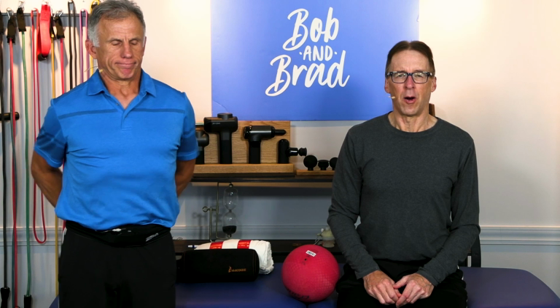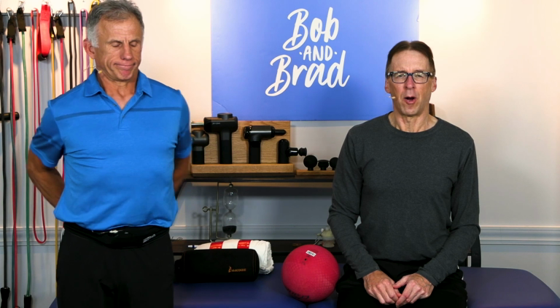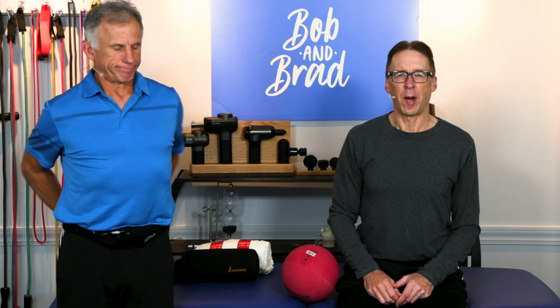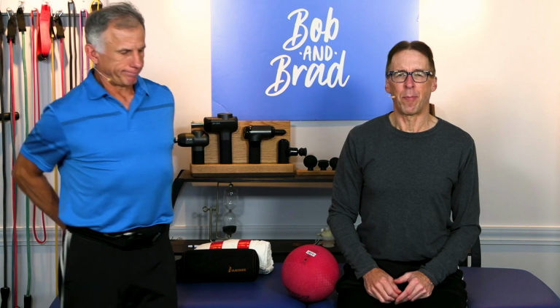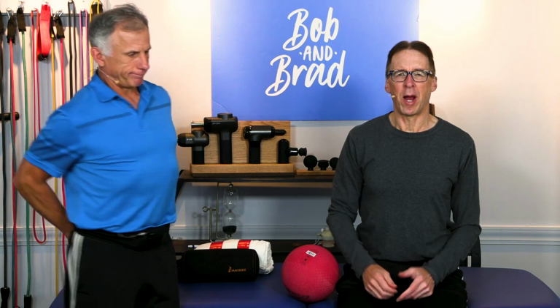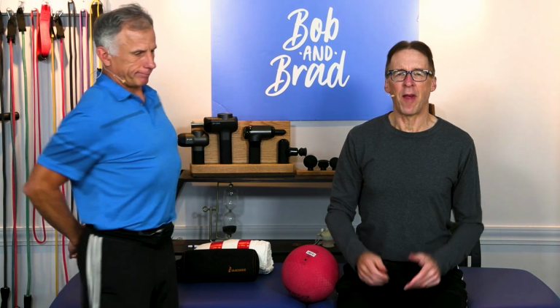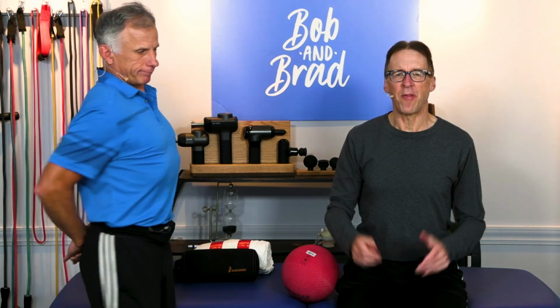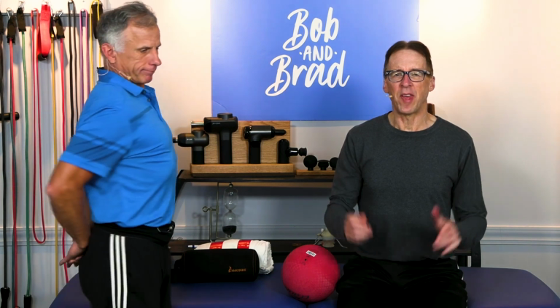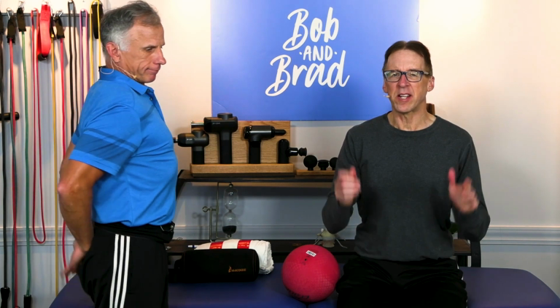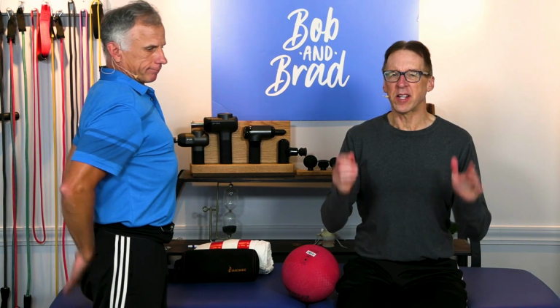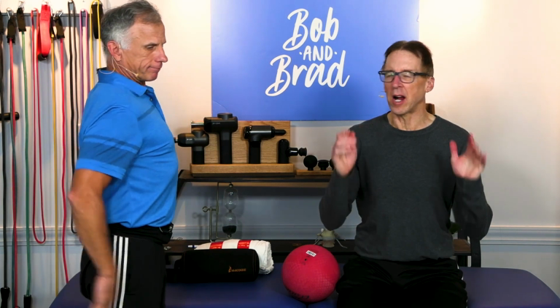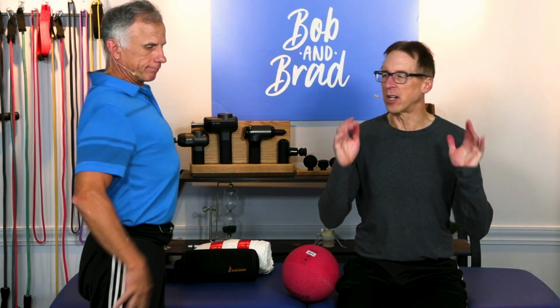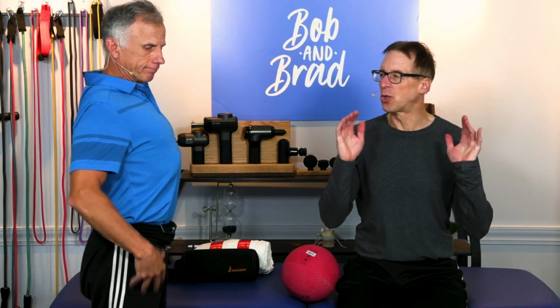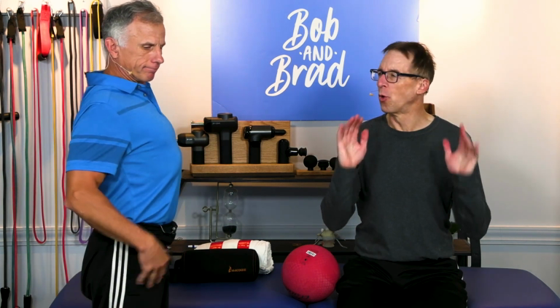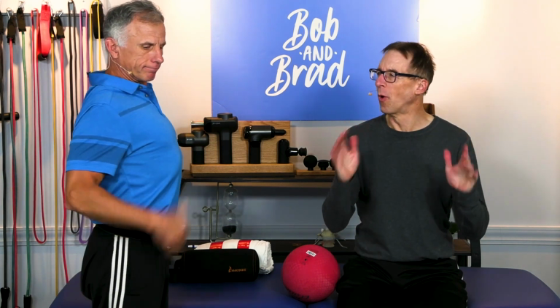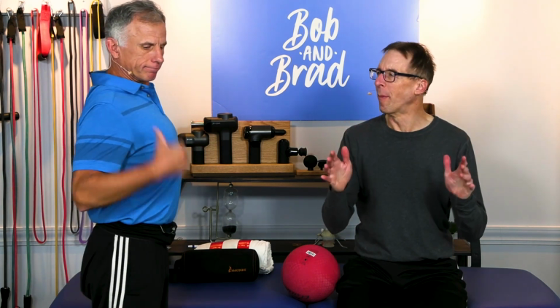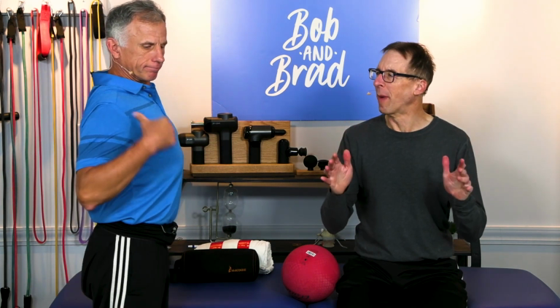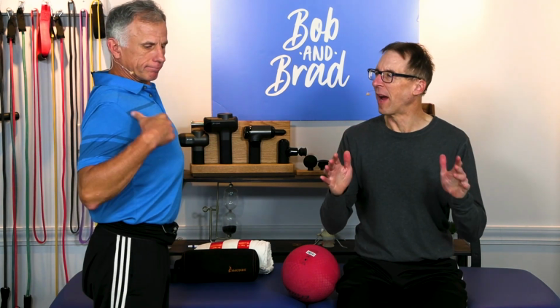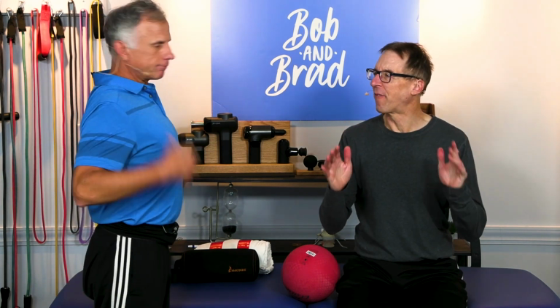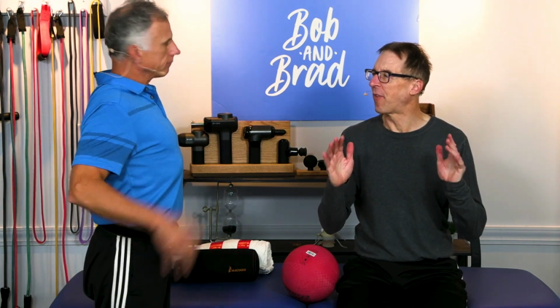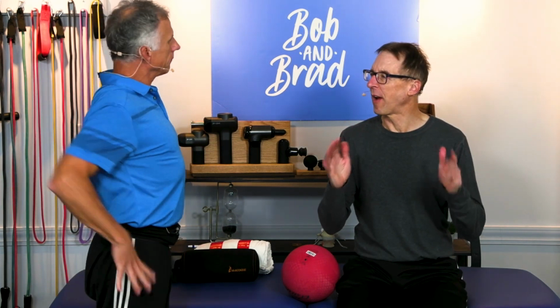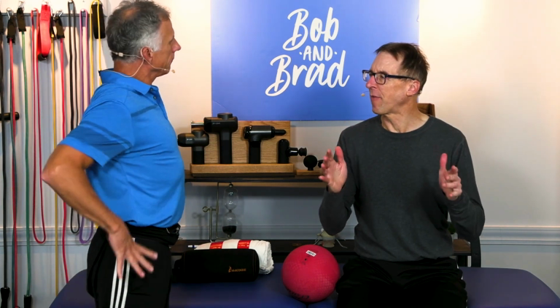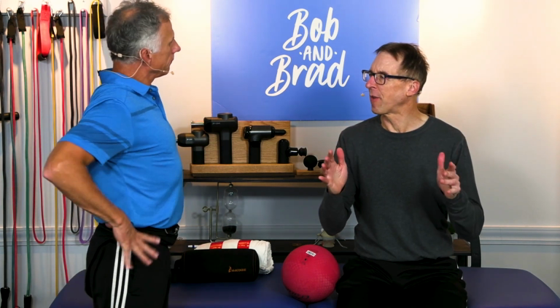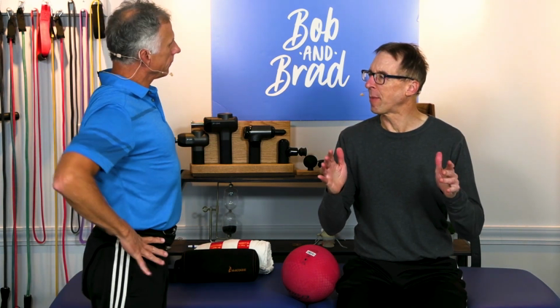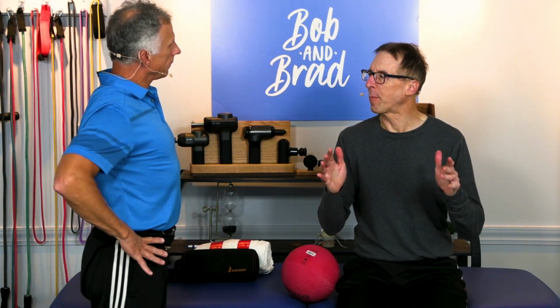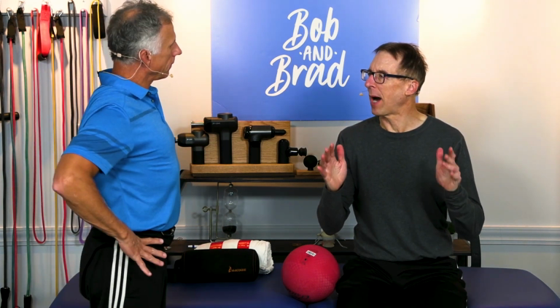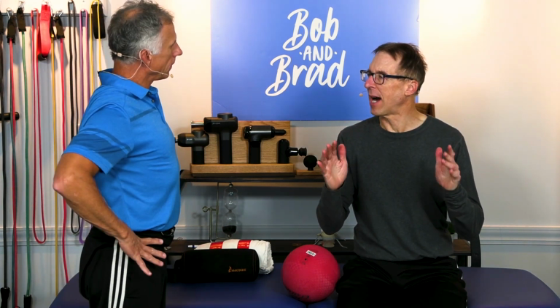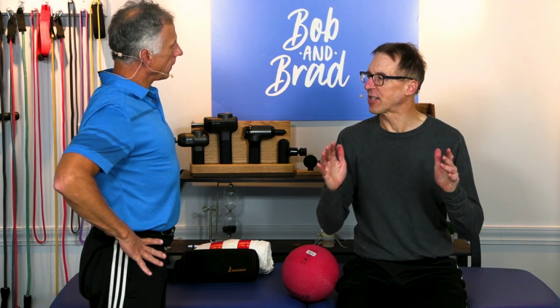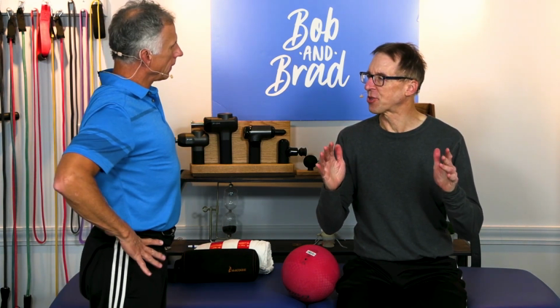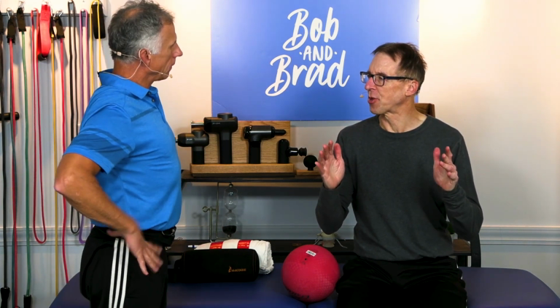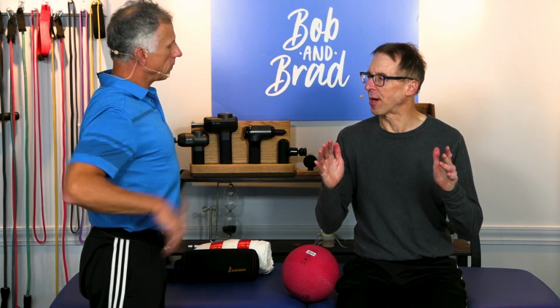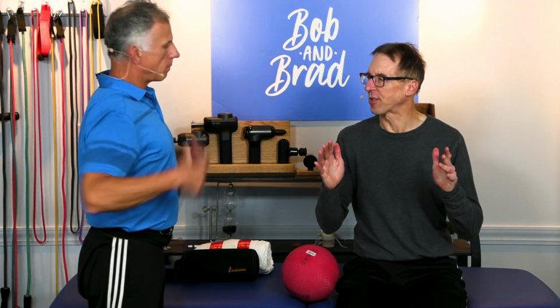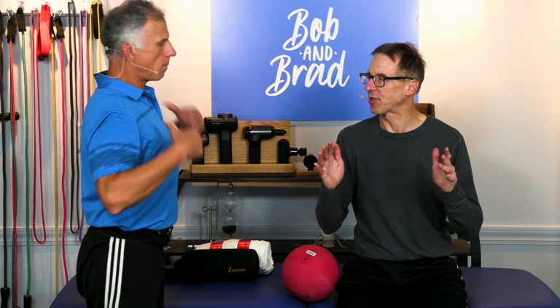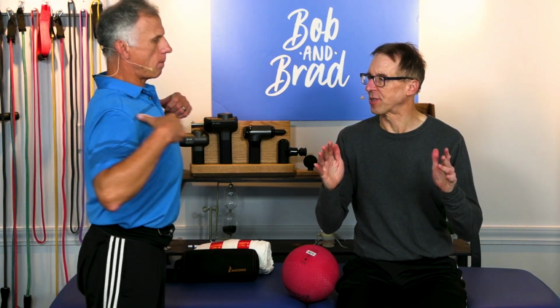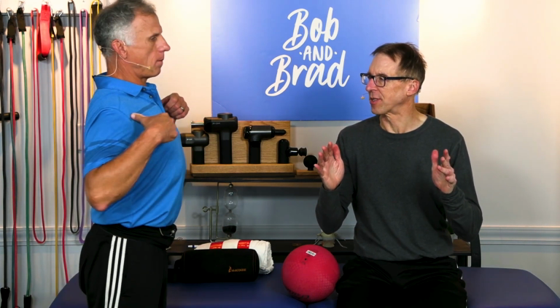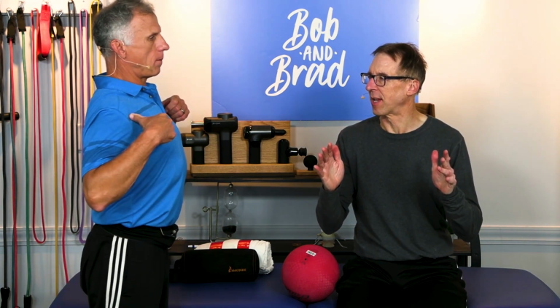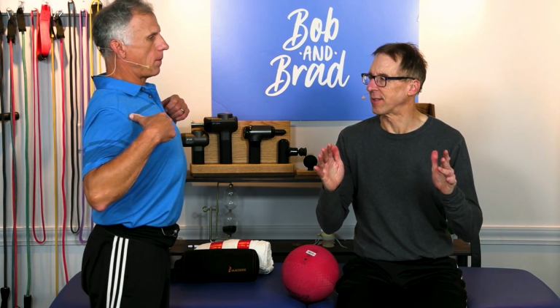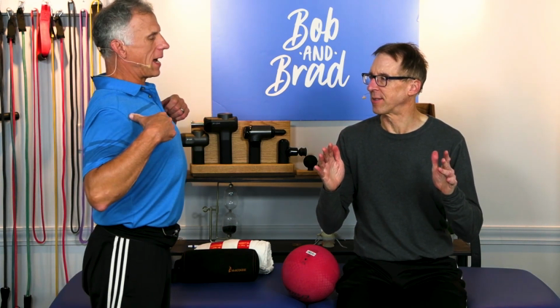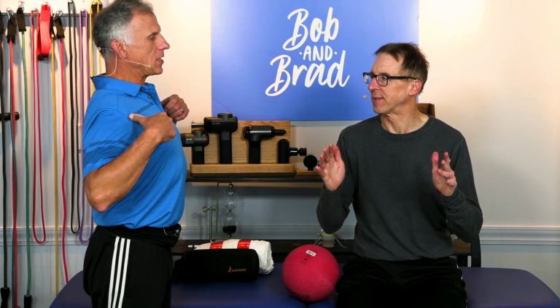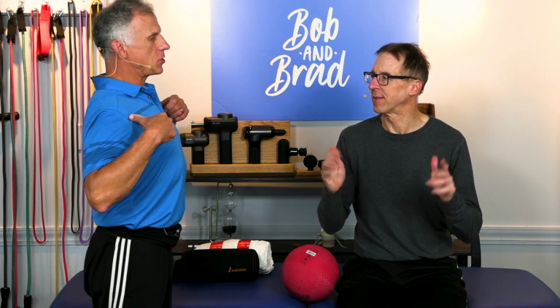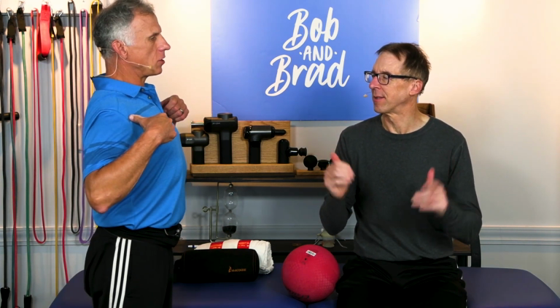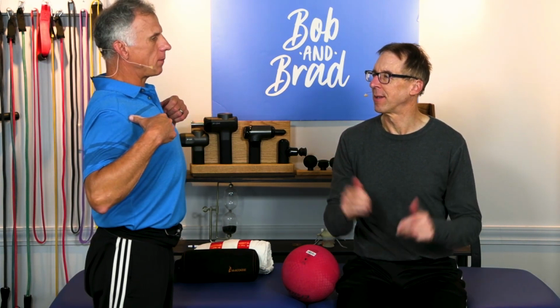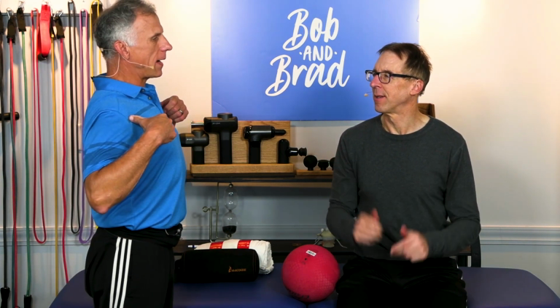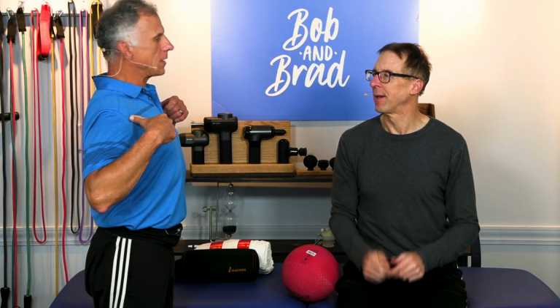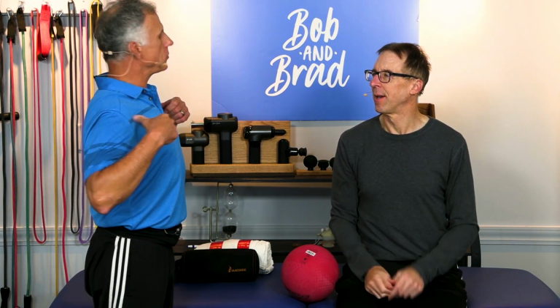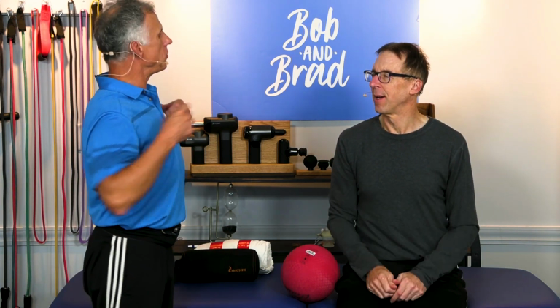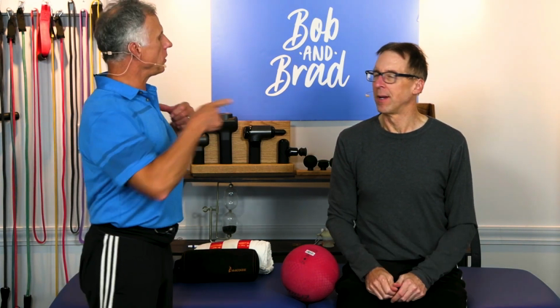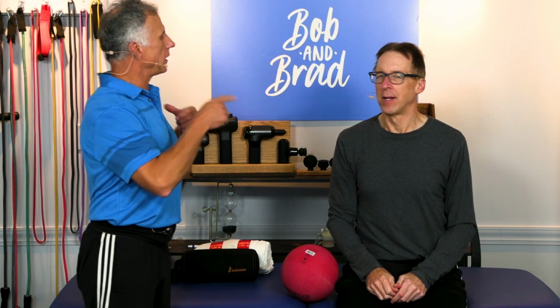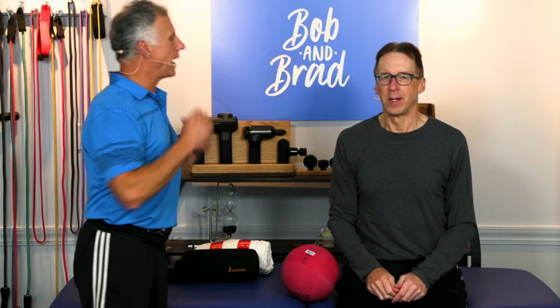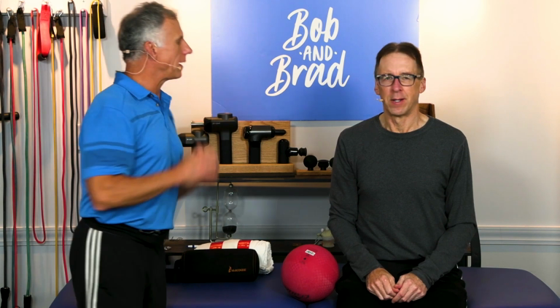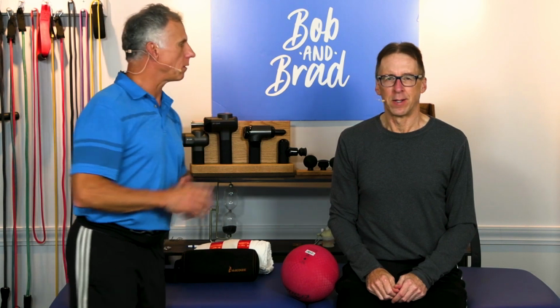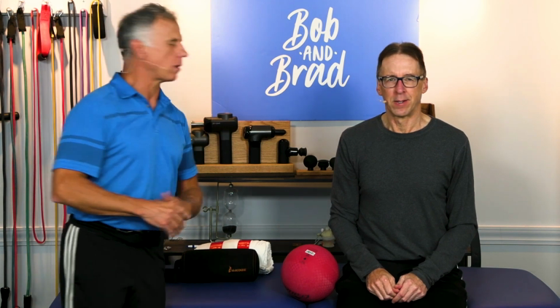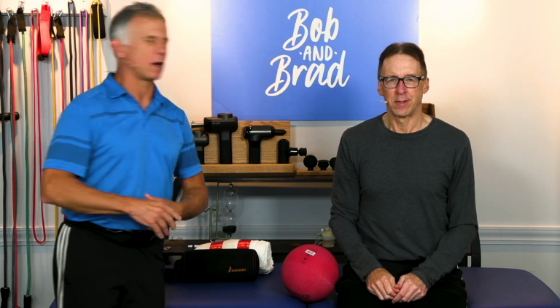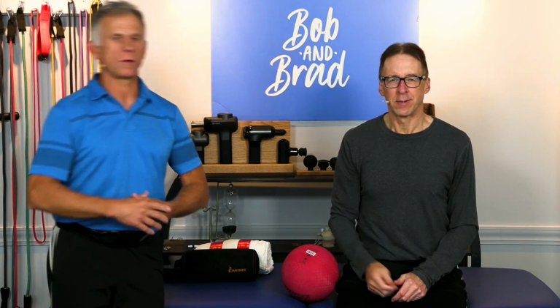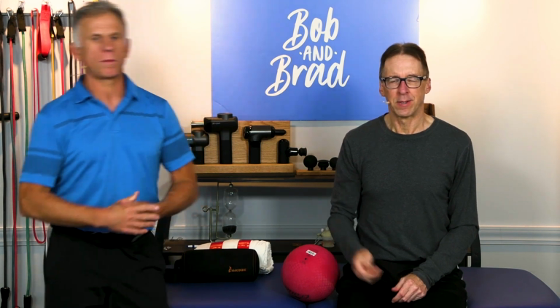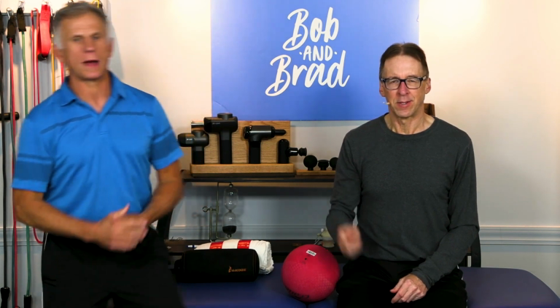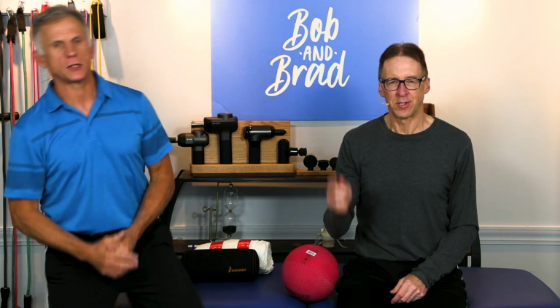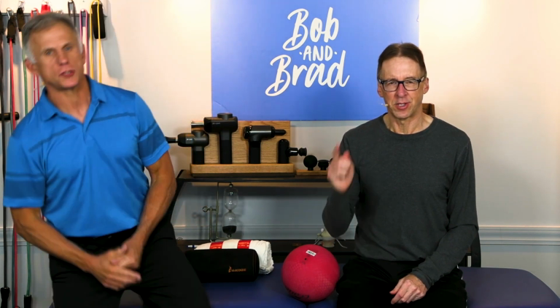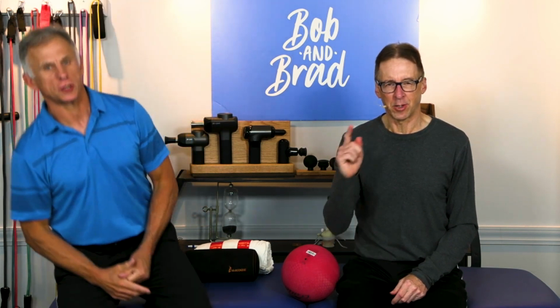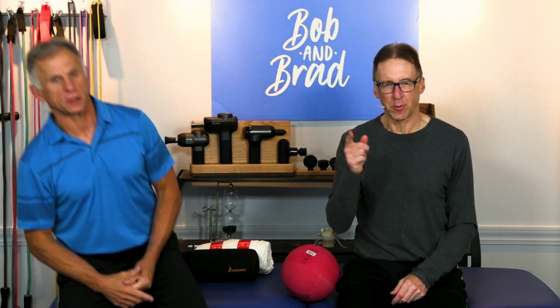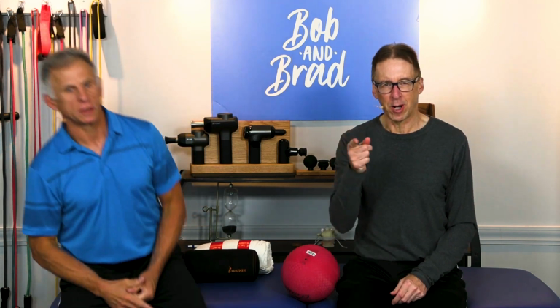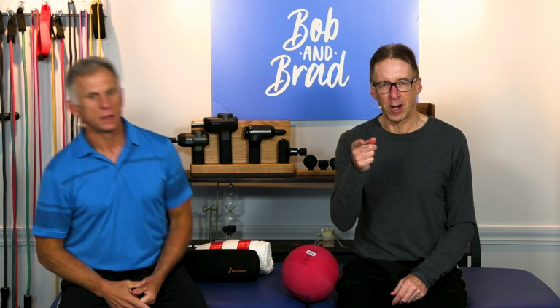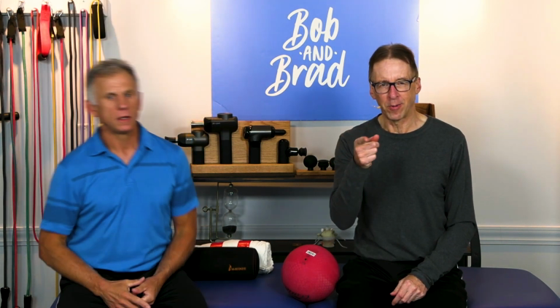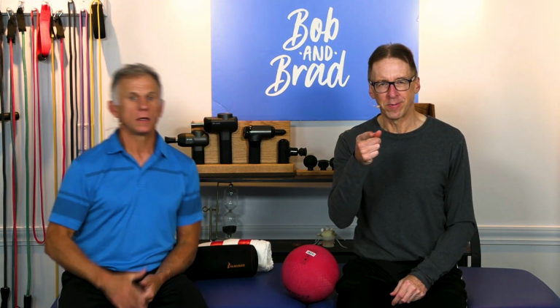All right, Brad, these are two of my favorite posture exercises. You cannot go wrong with posture. Stick around.